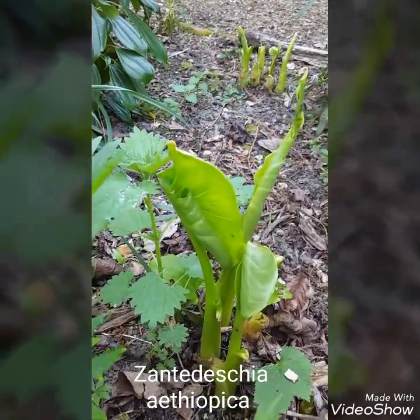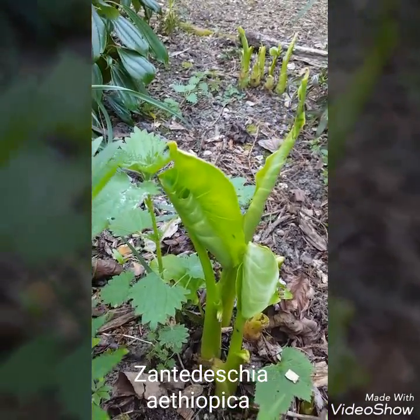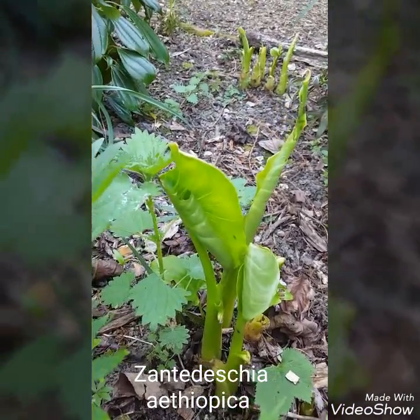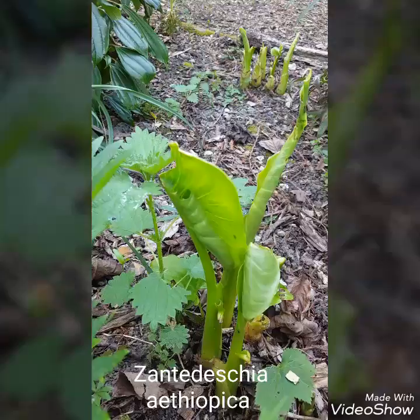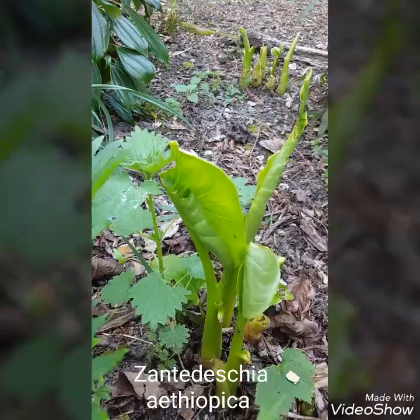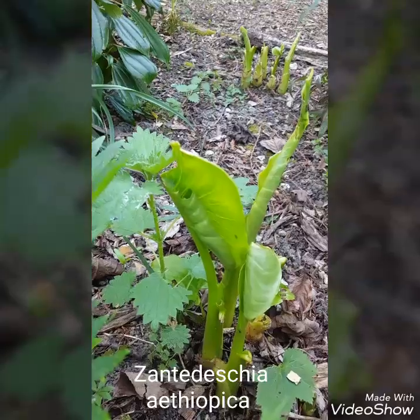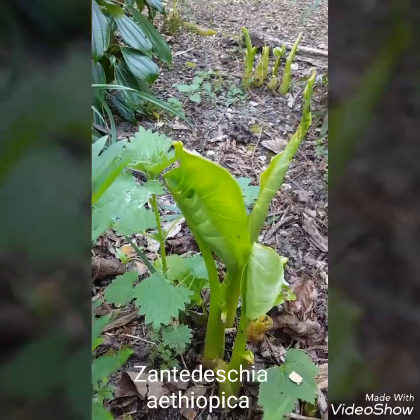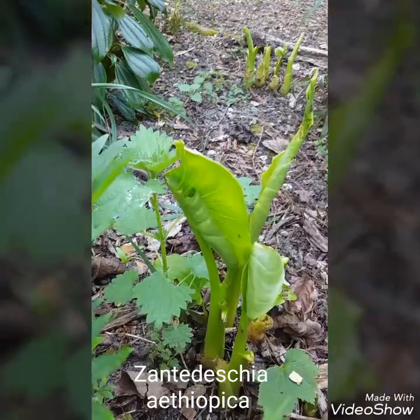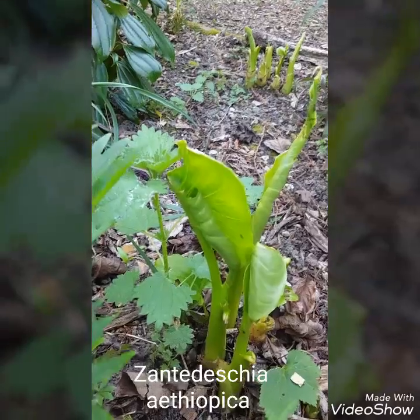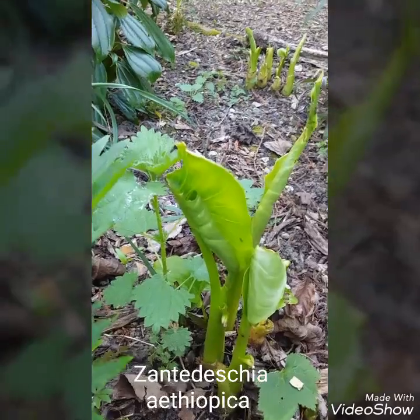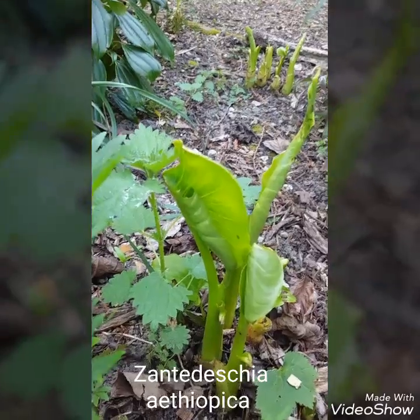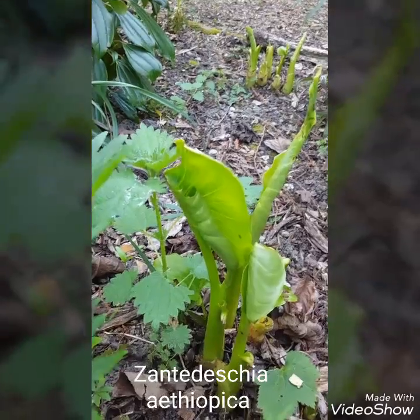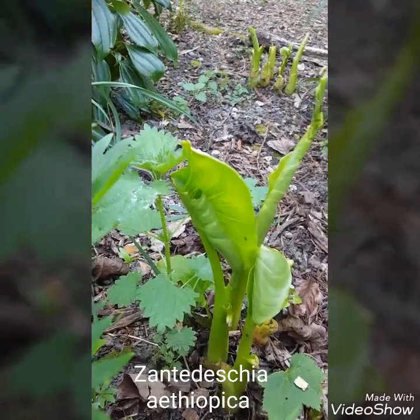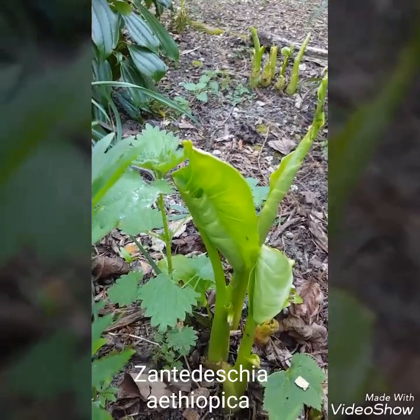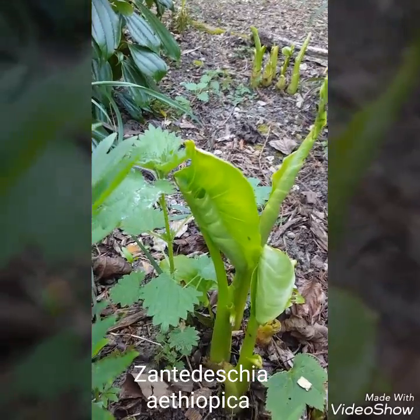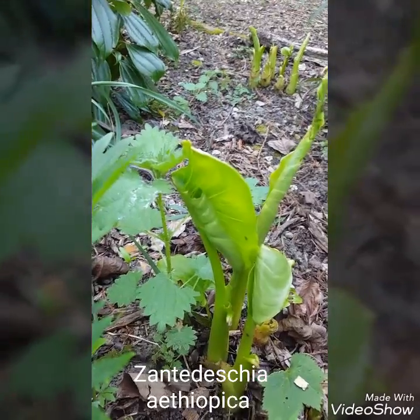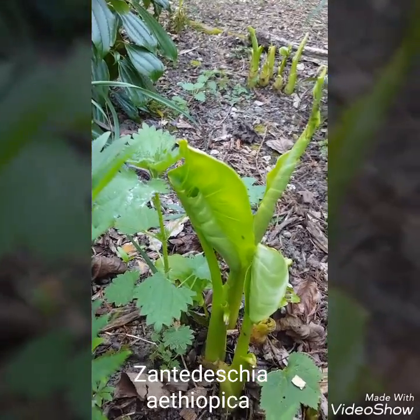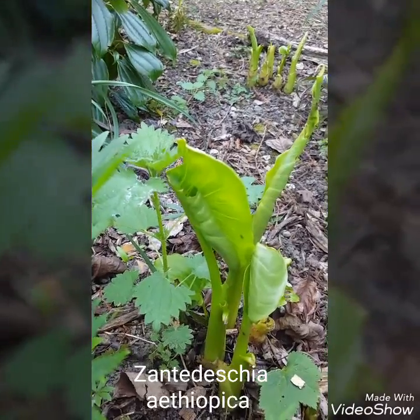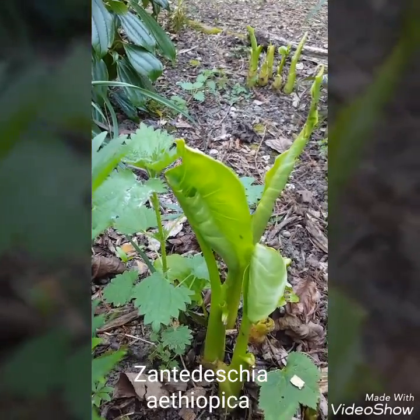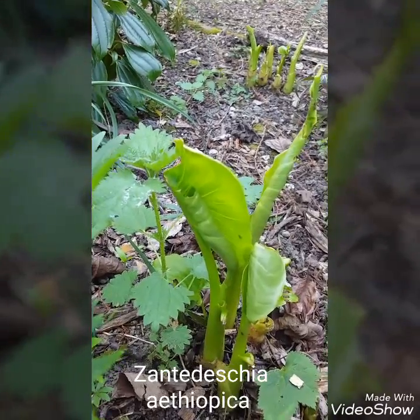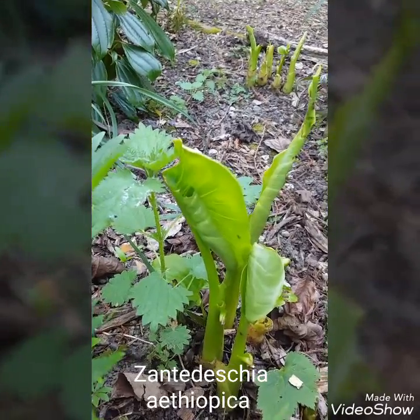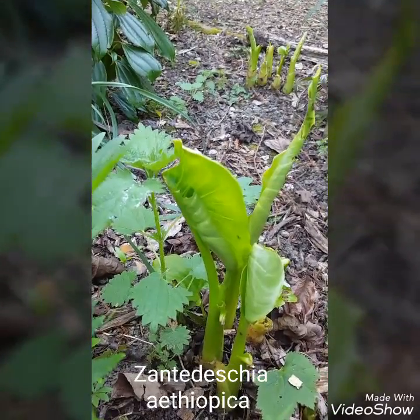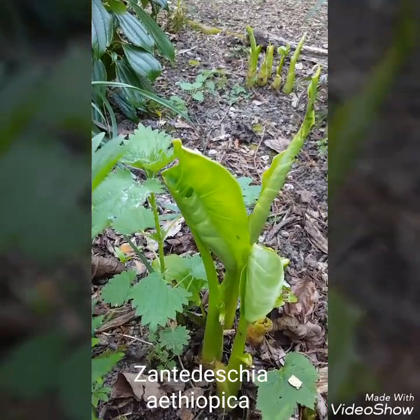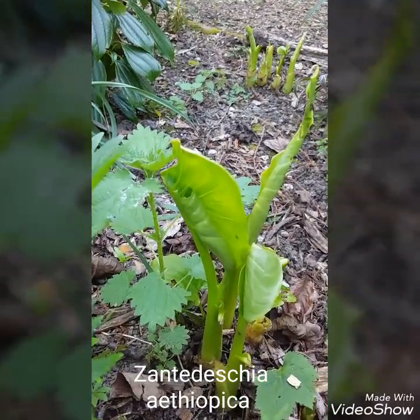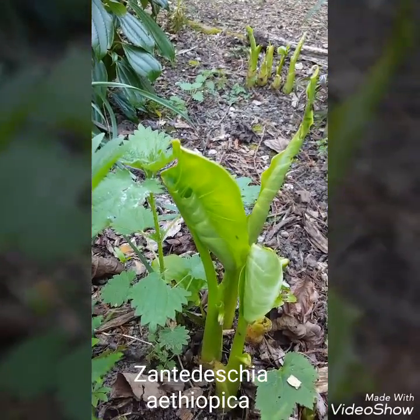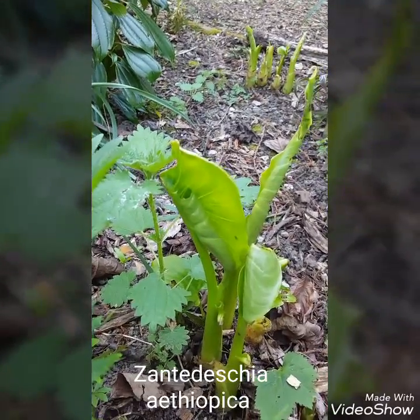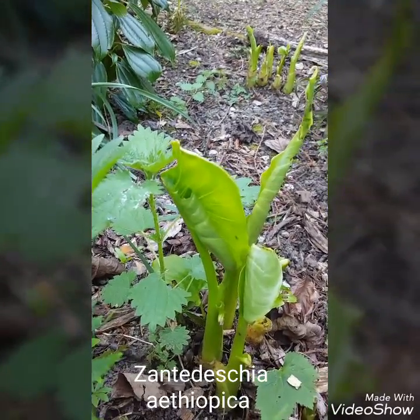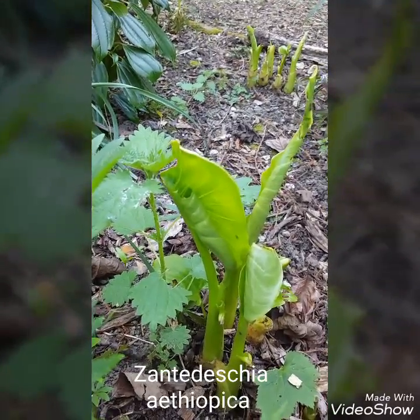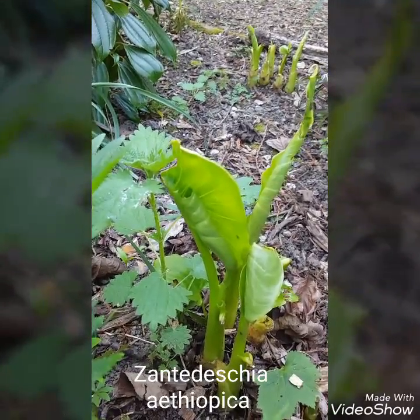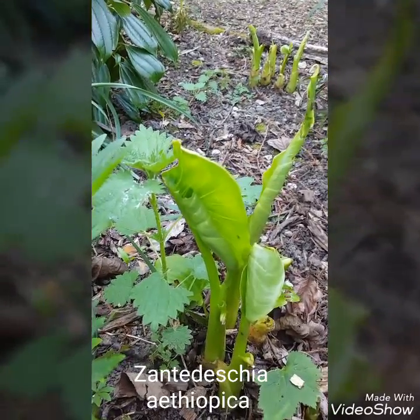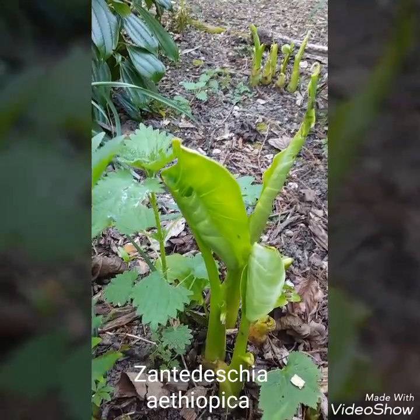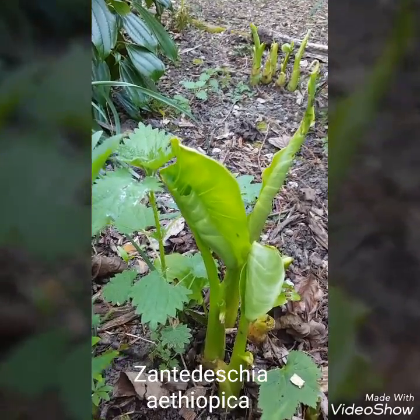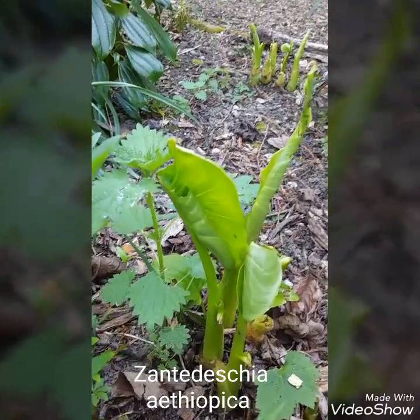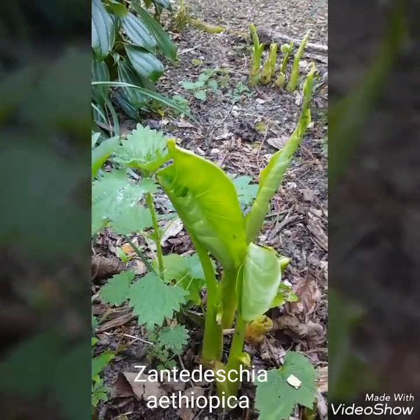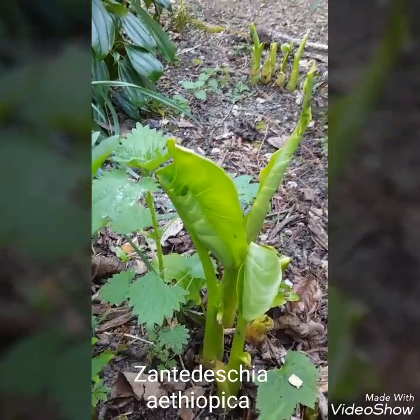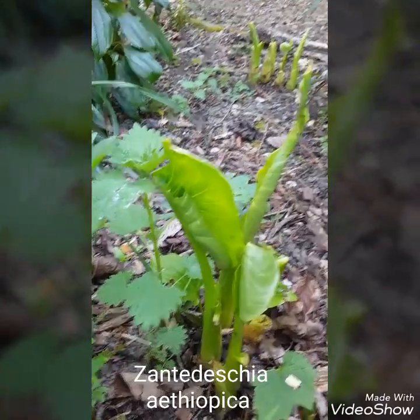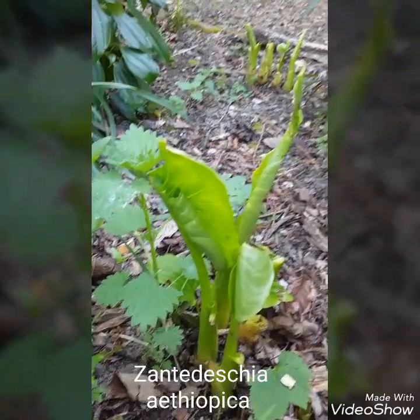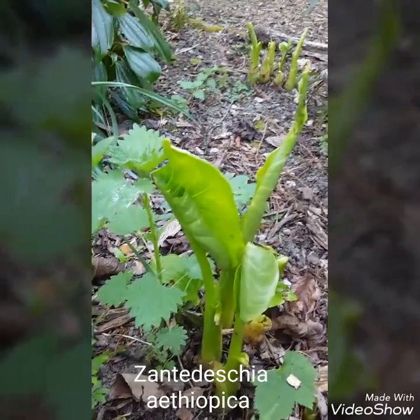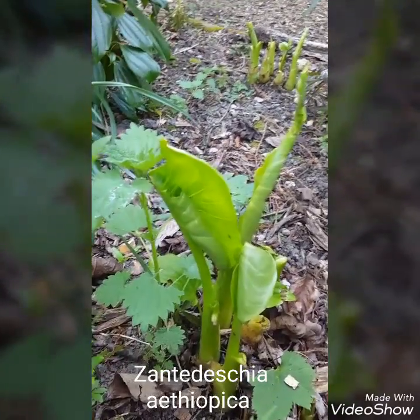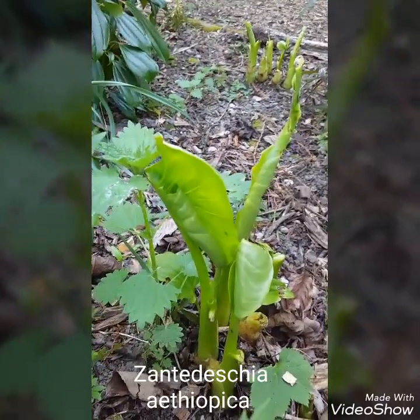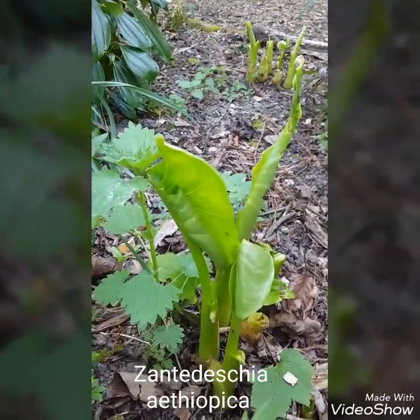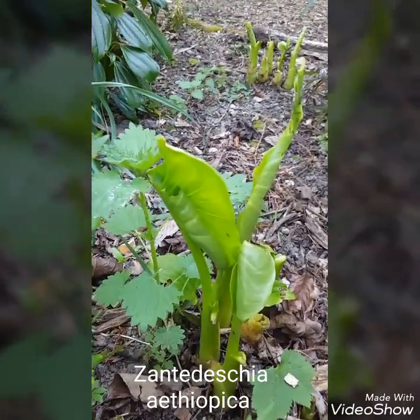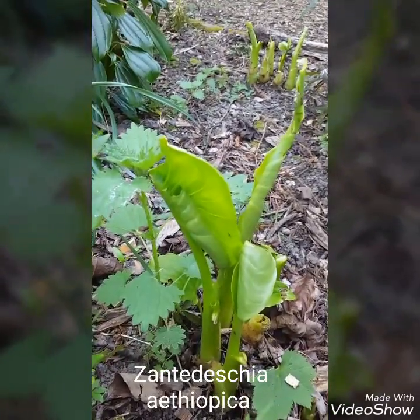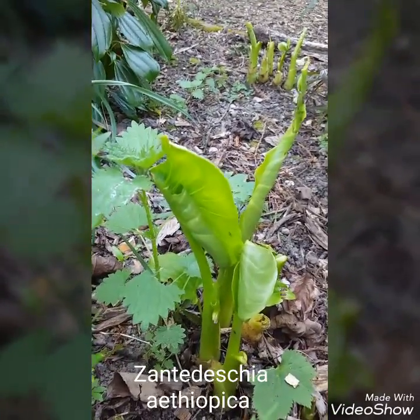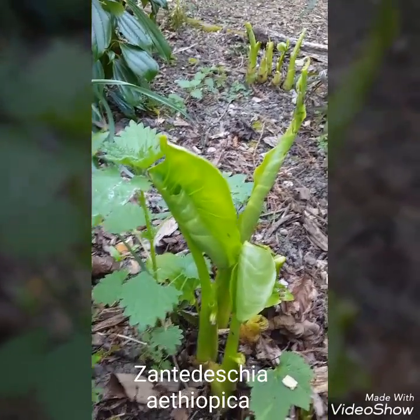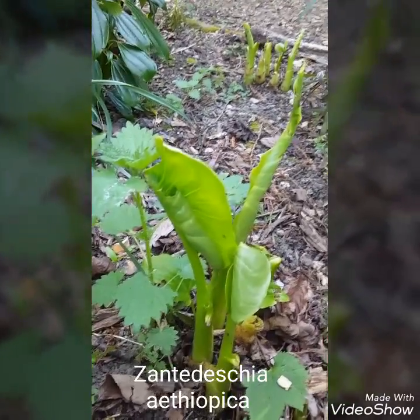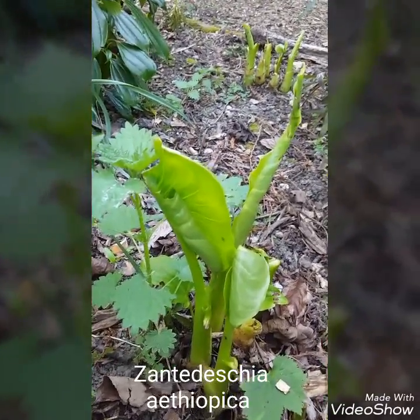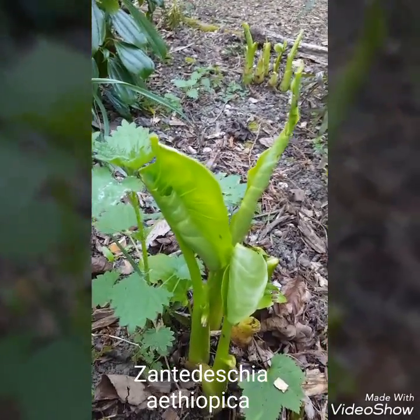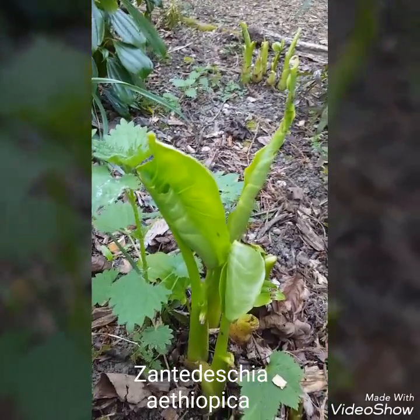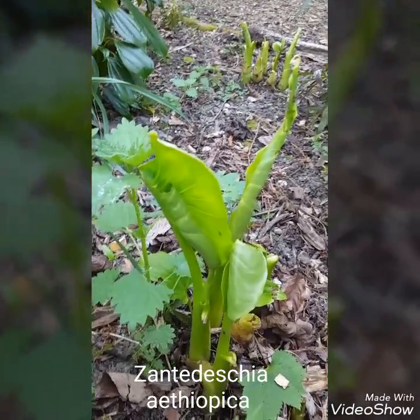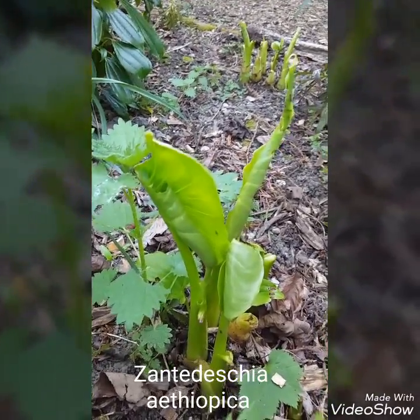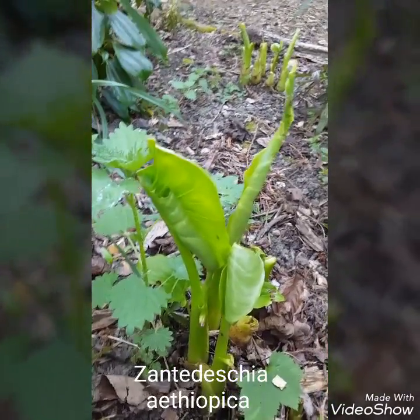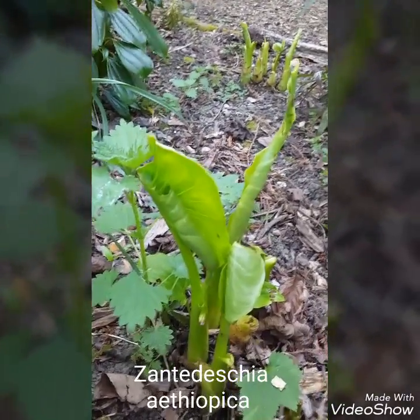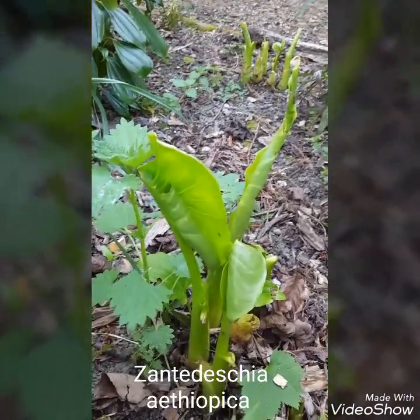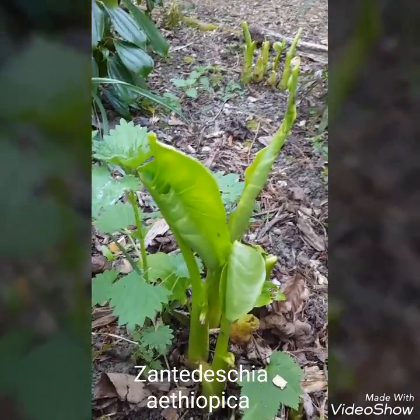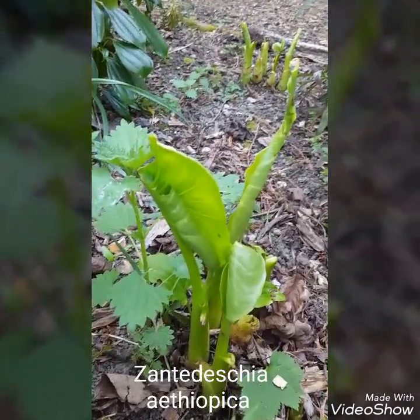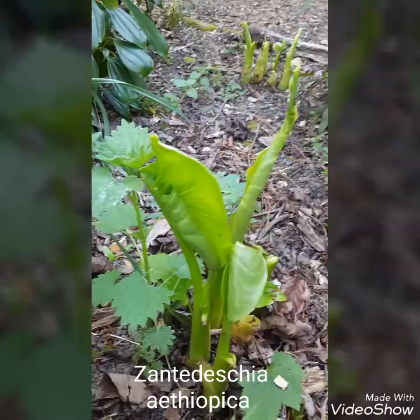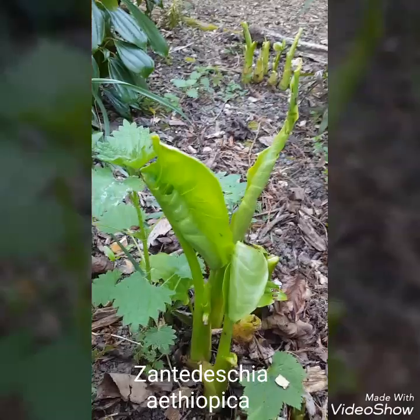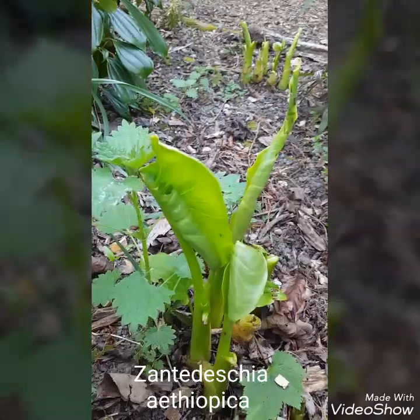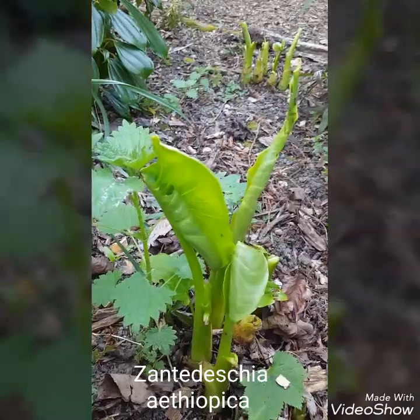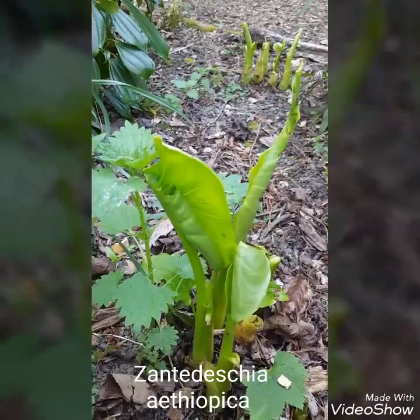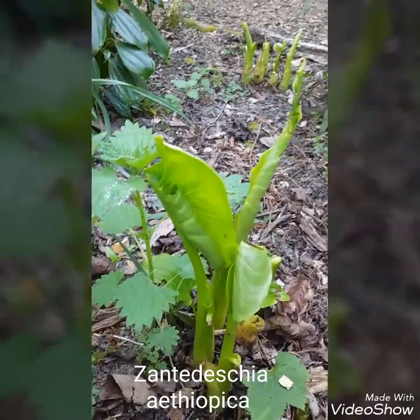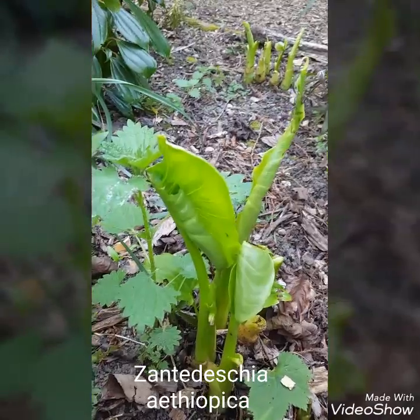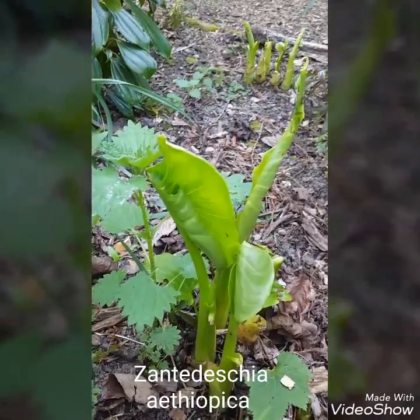This is a great plant to have as a marginal plant and also in your woodland garden.